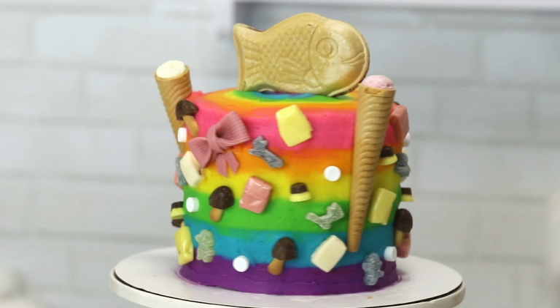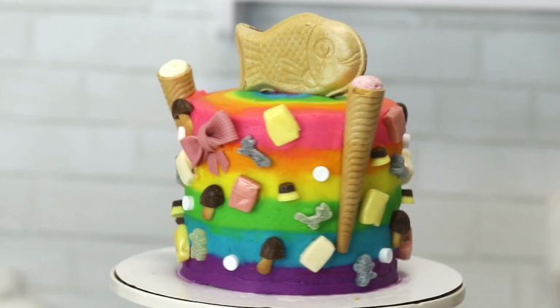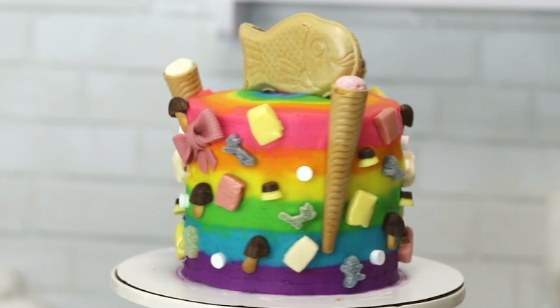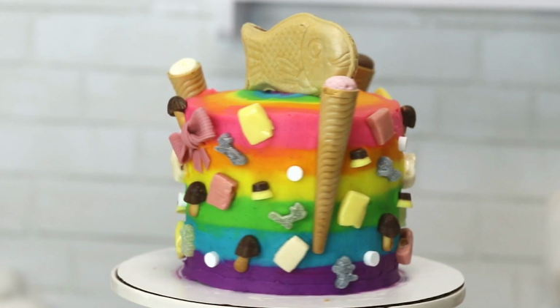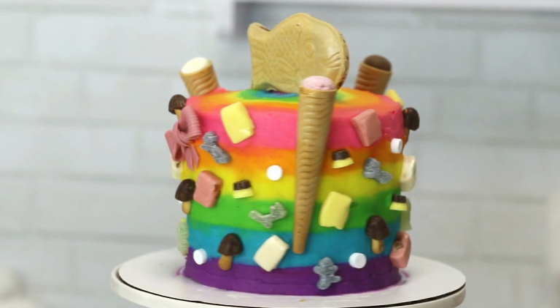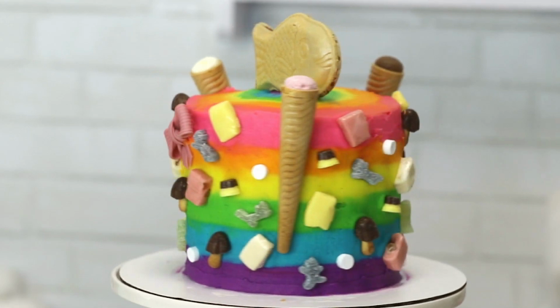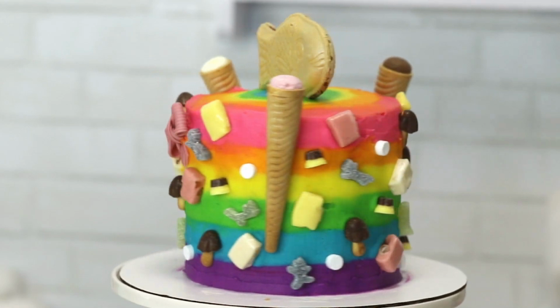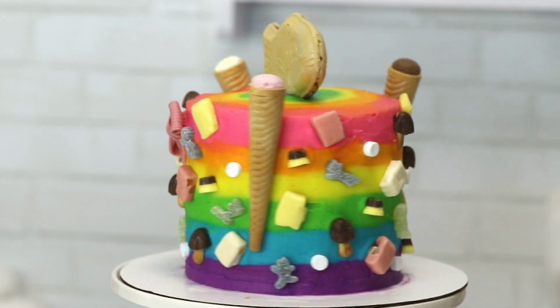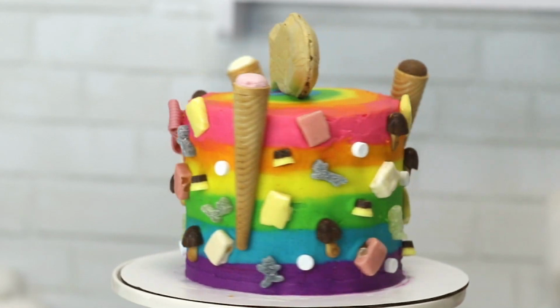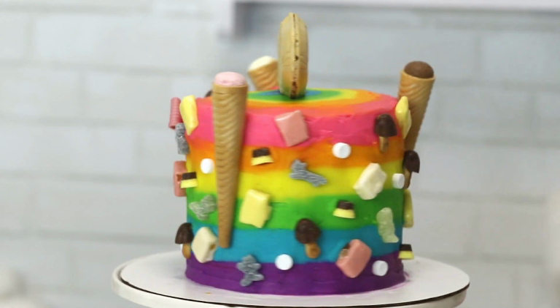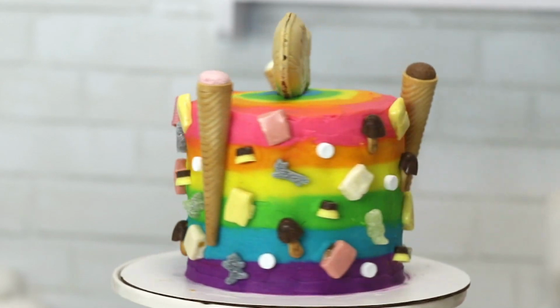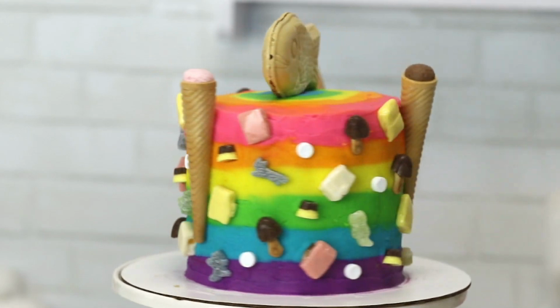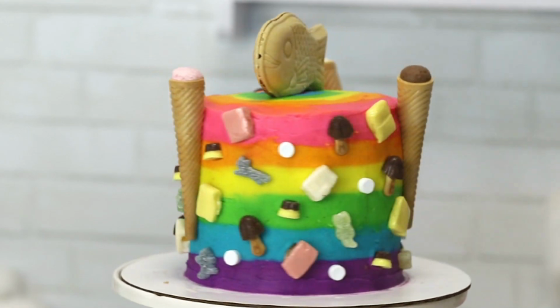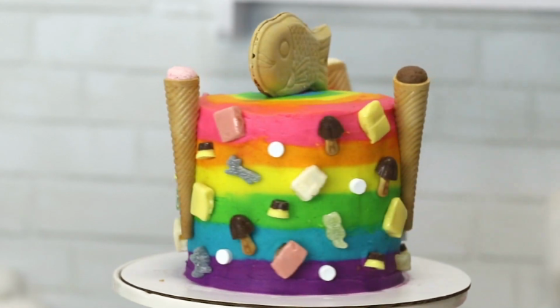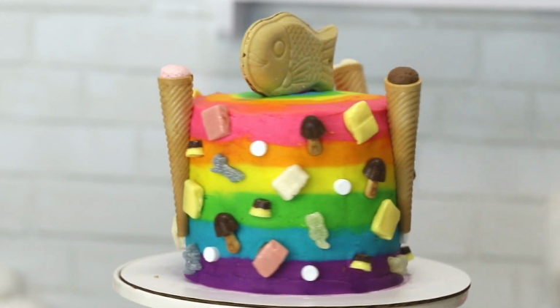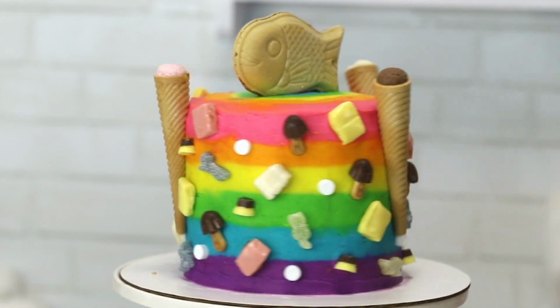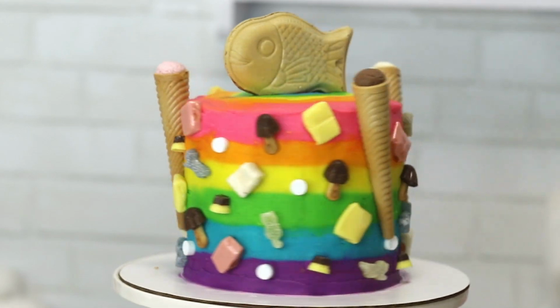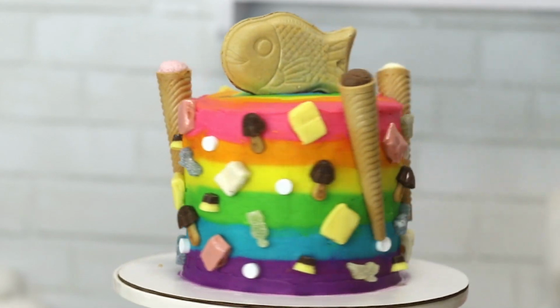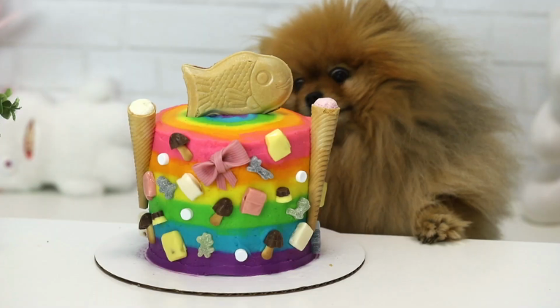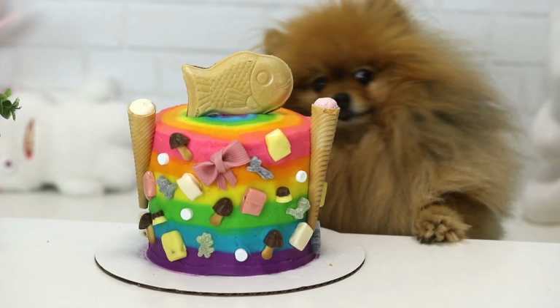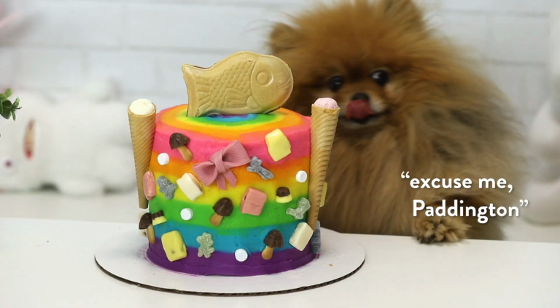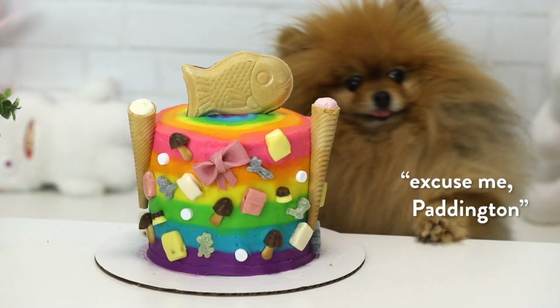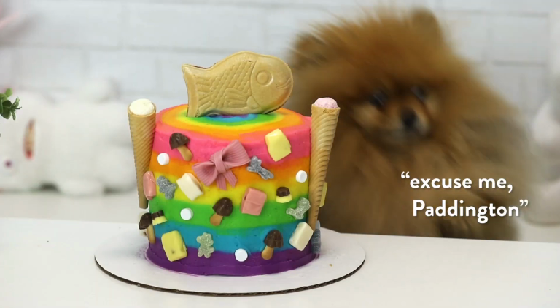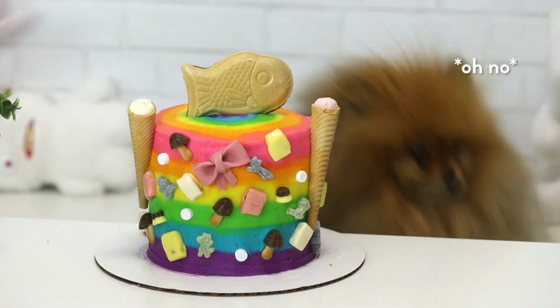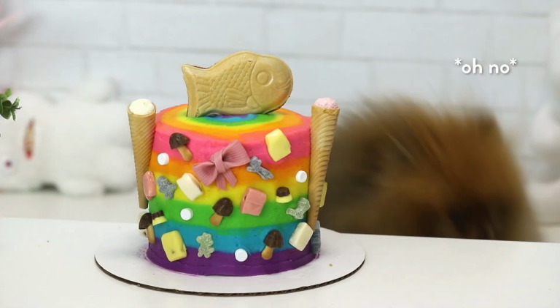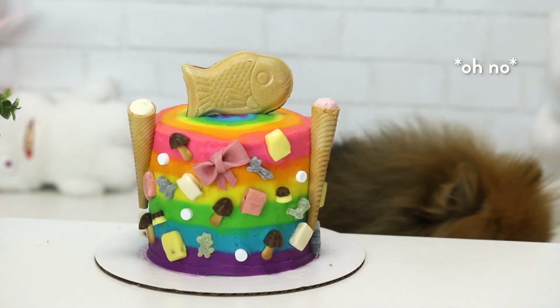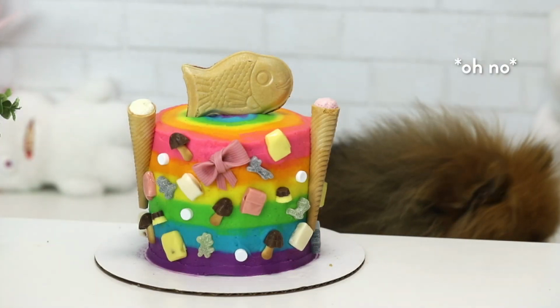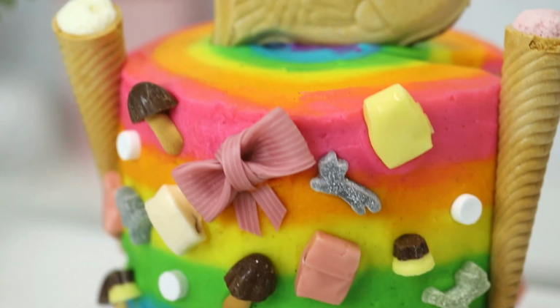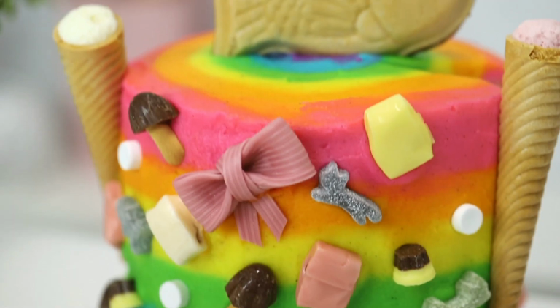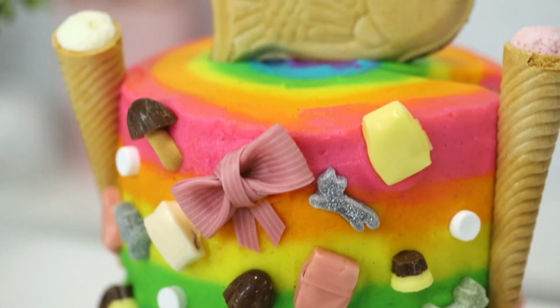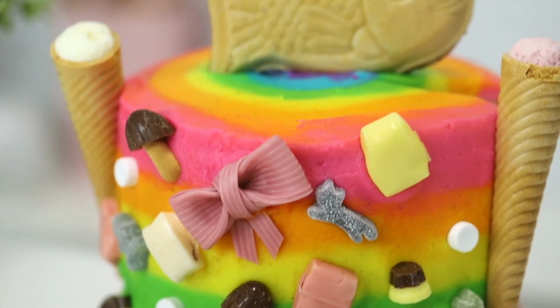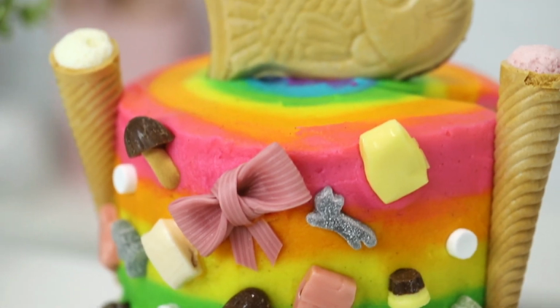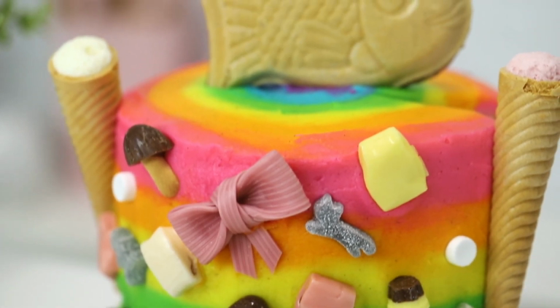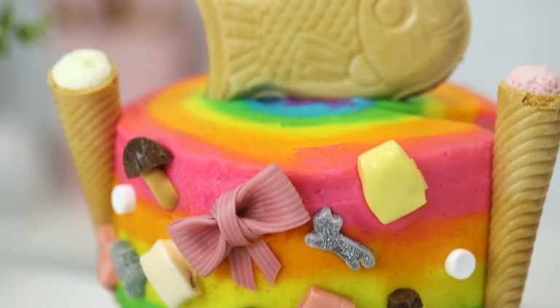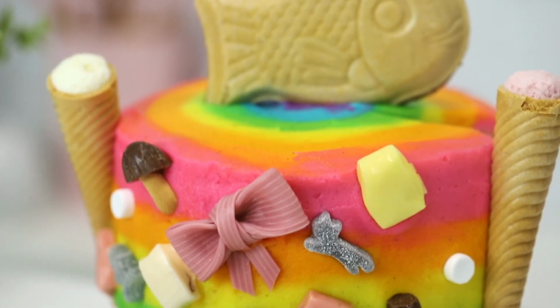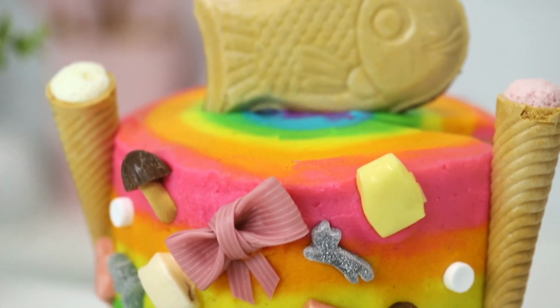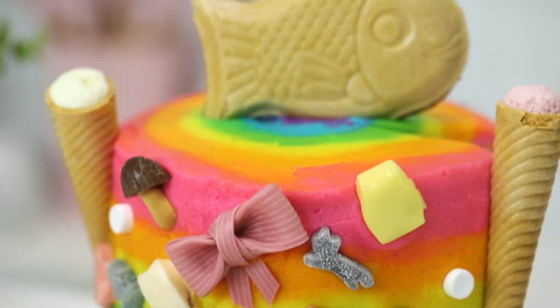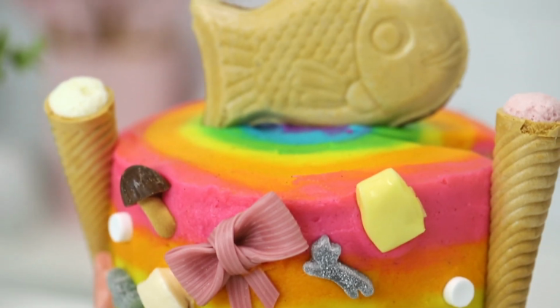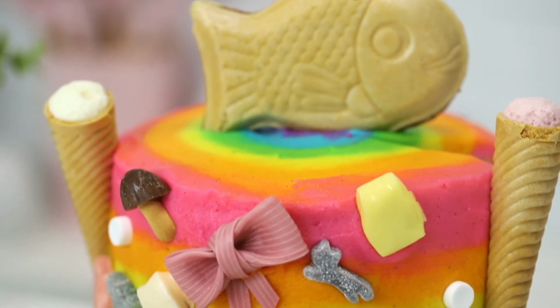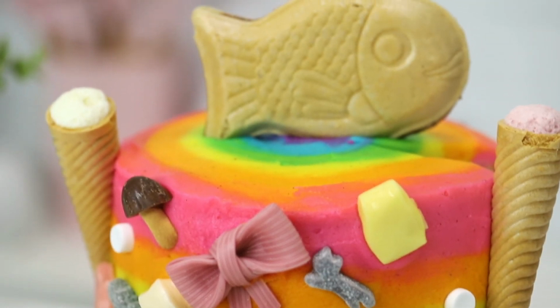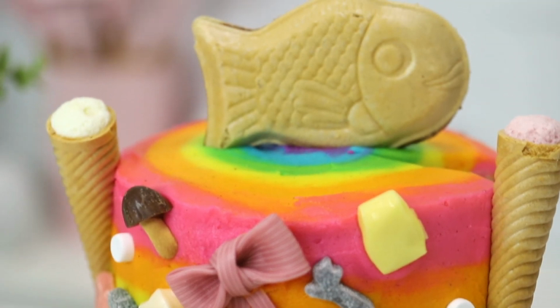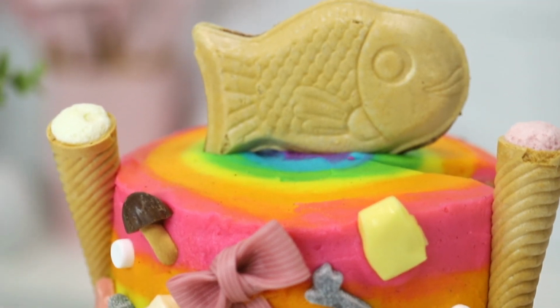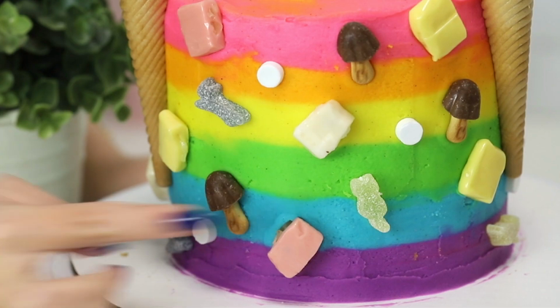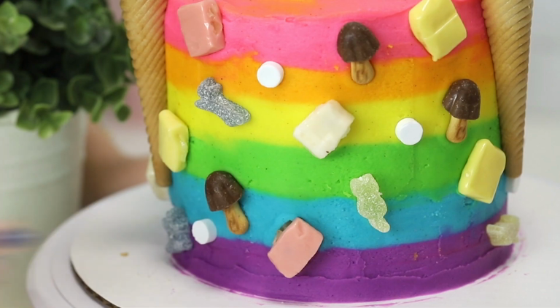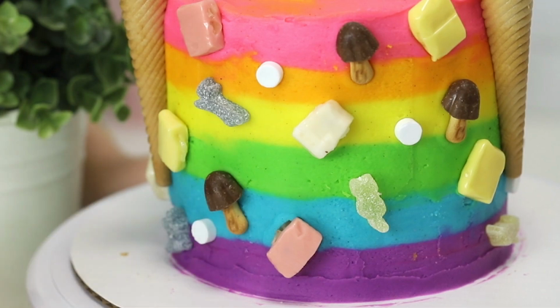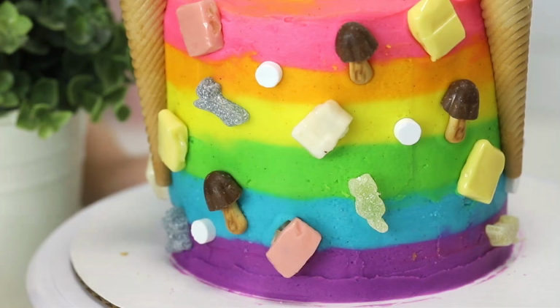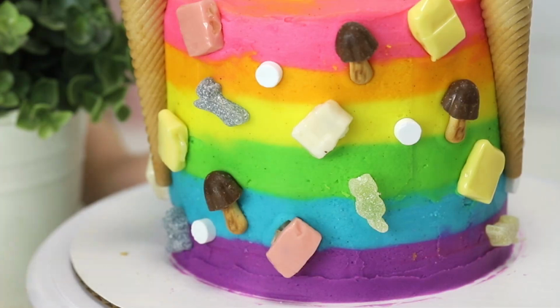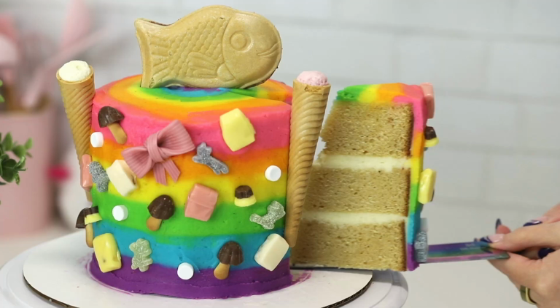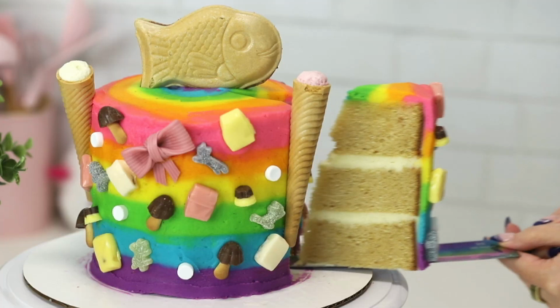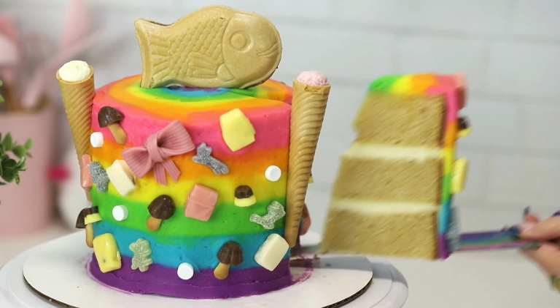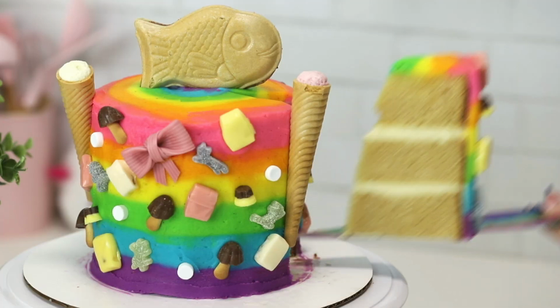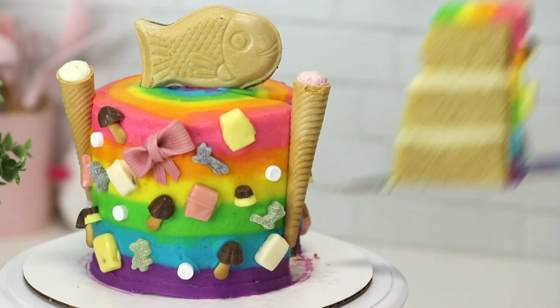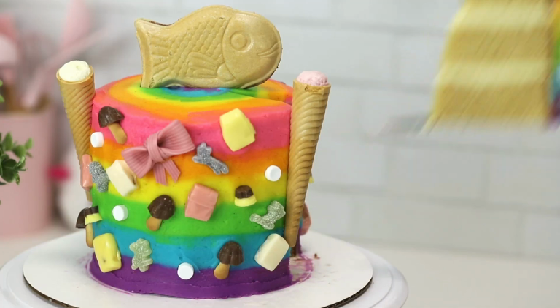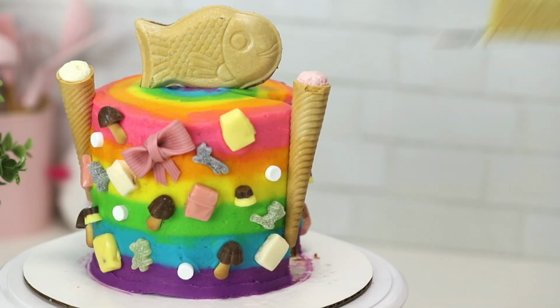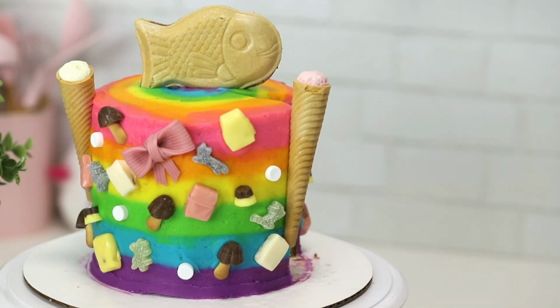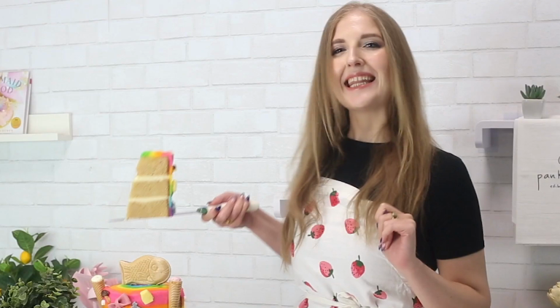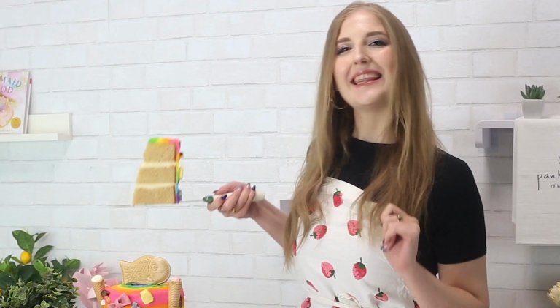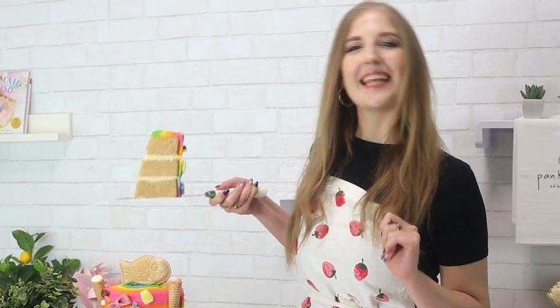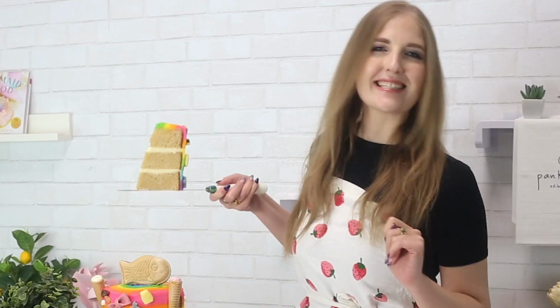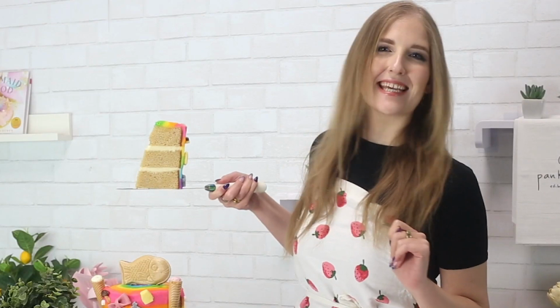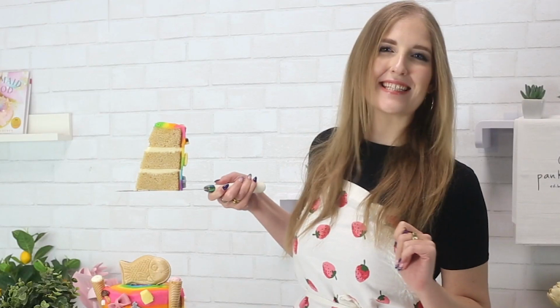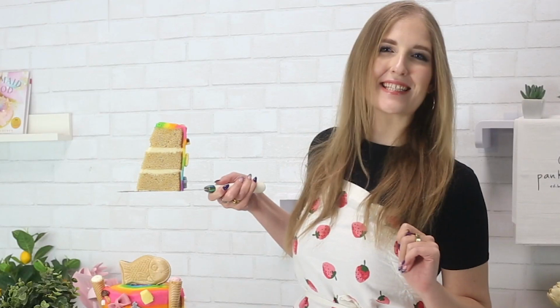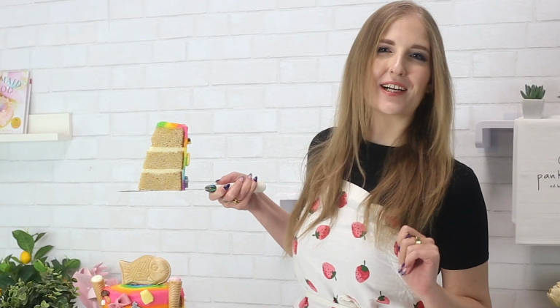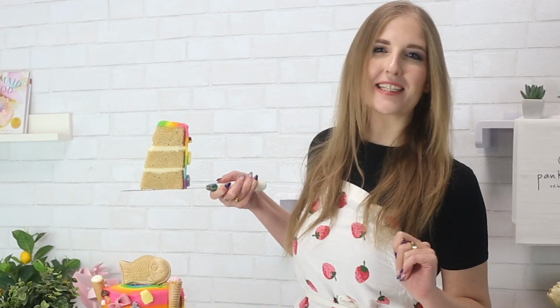Today I'm making the prettiest rainbow cake and I'm going to cover it in candy from Japan. So let's get started.